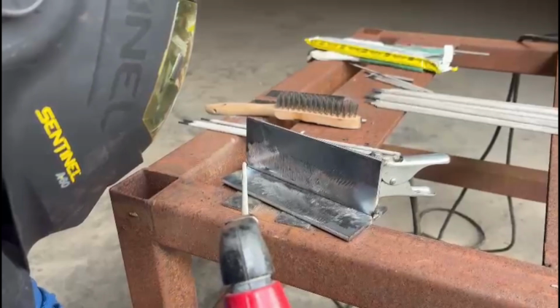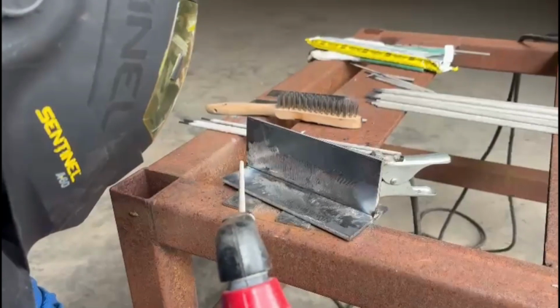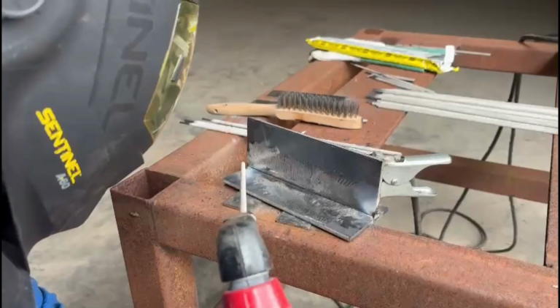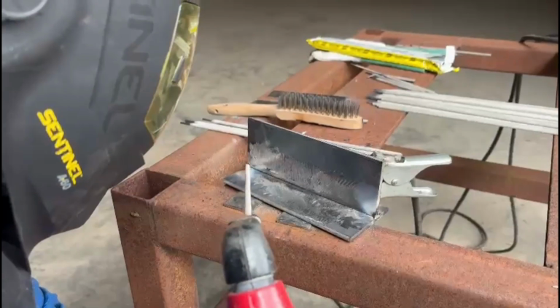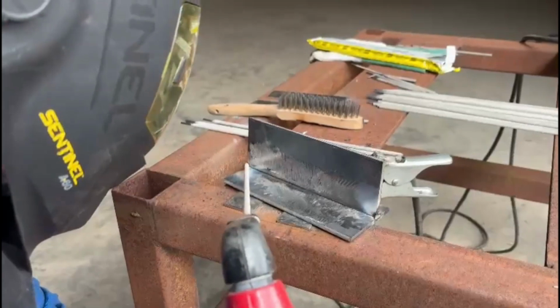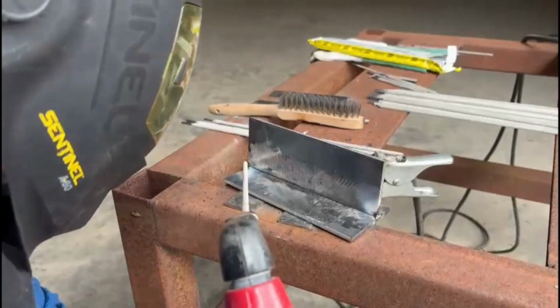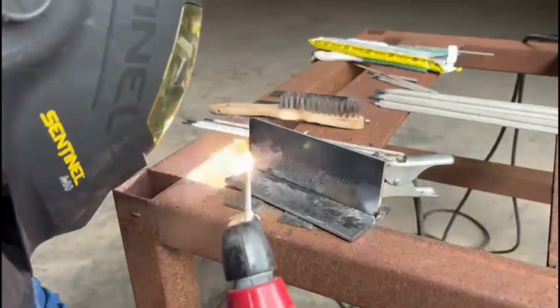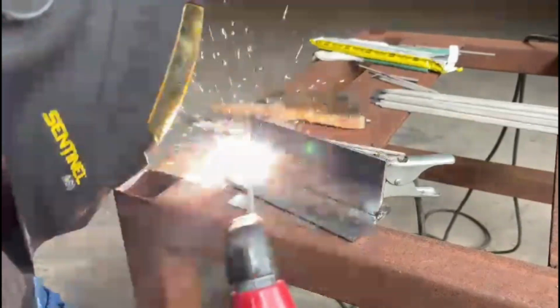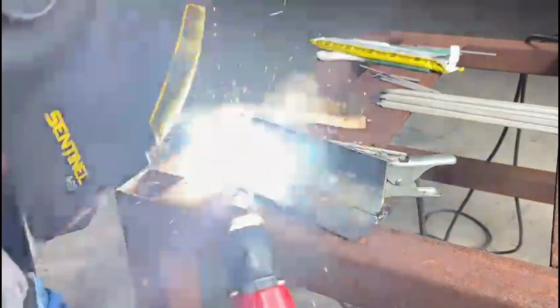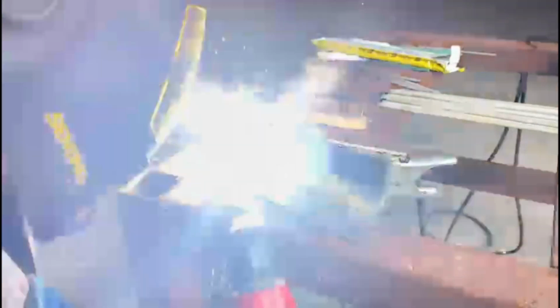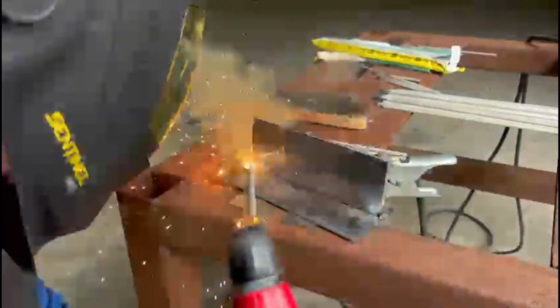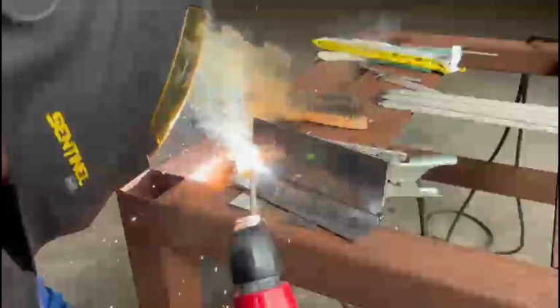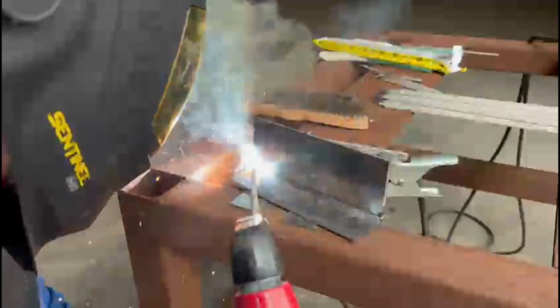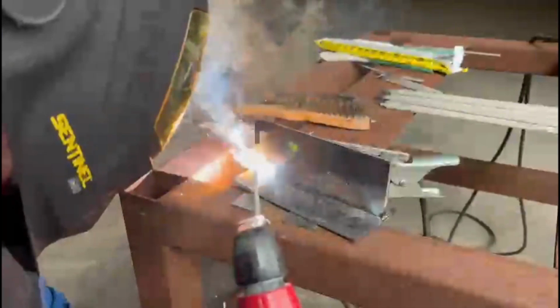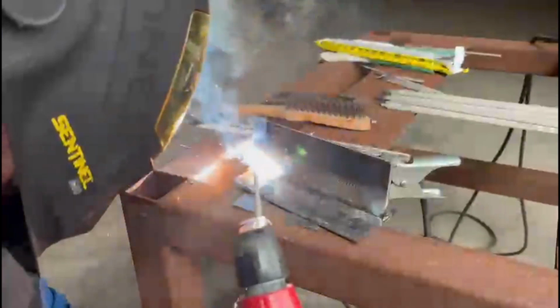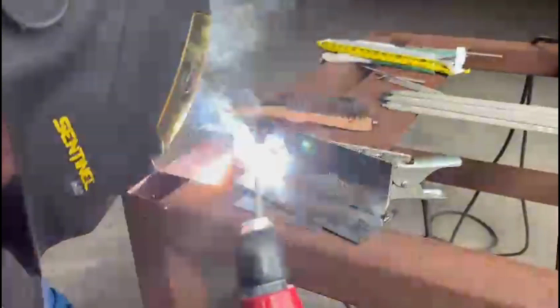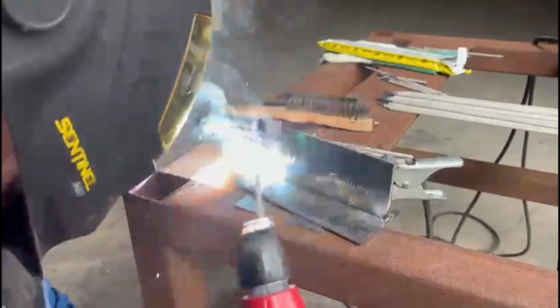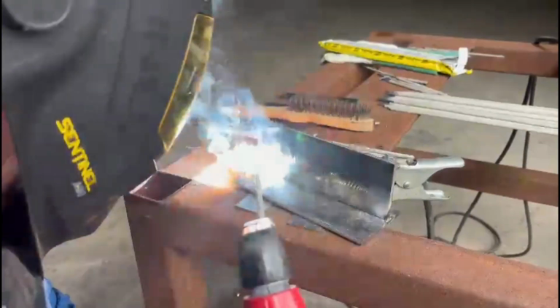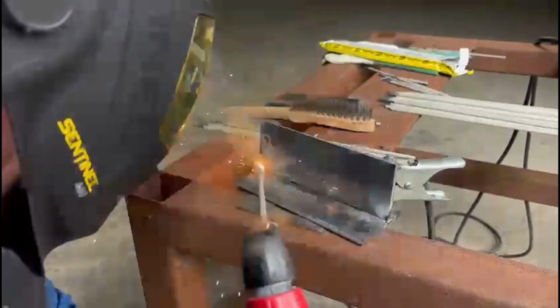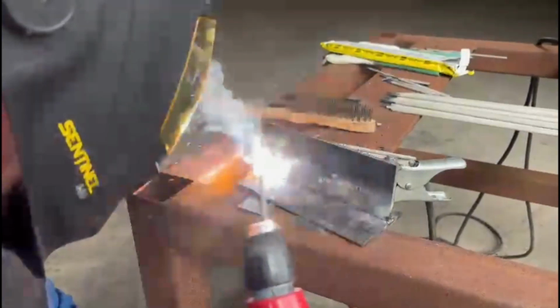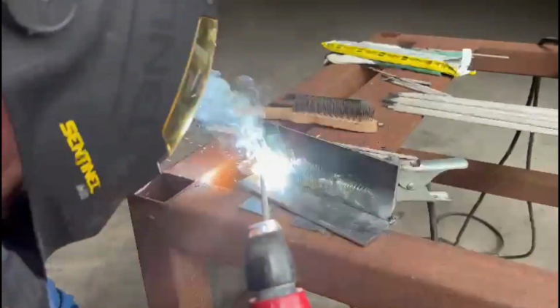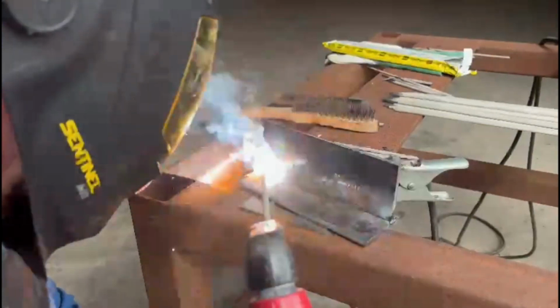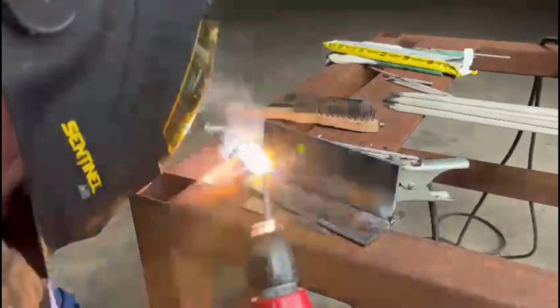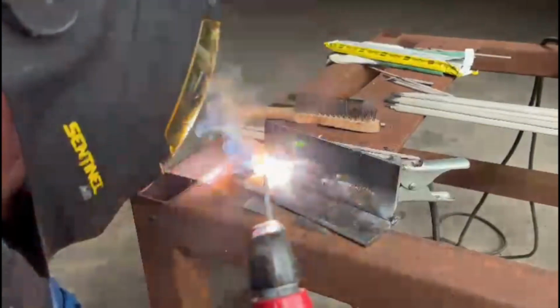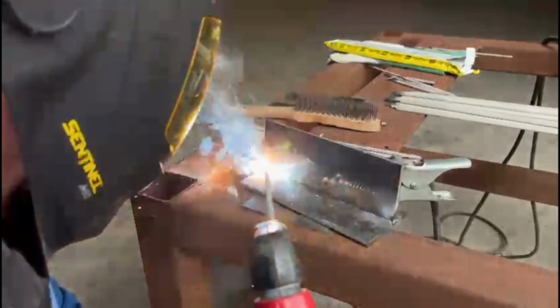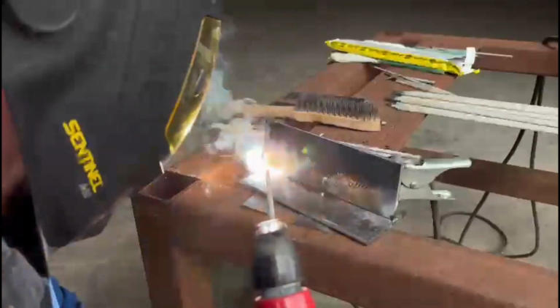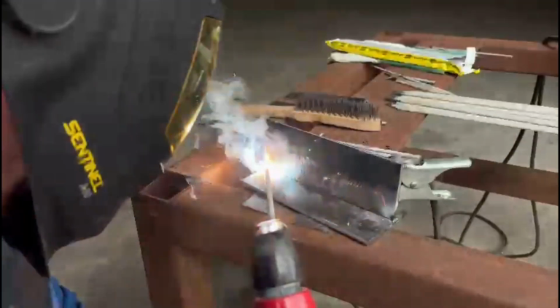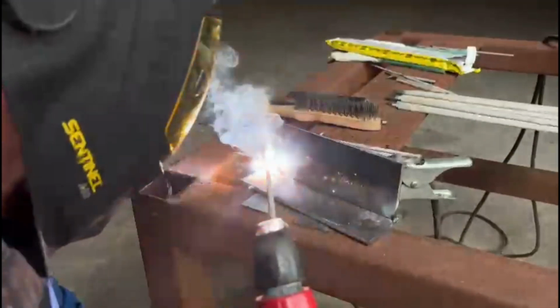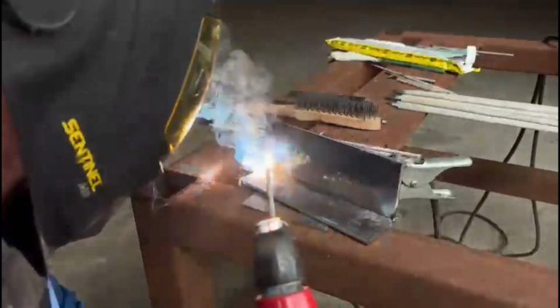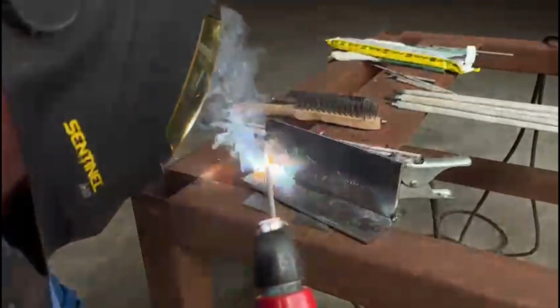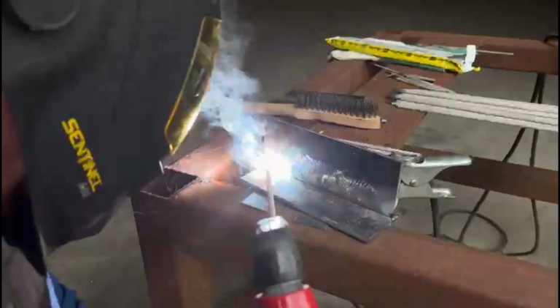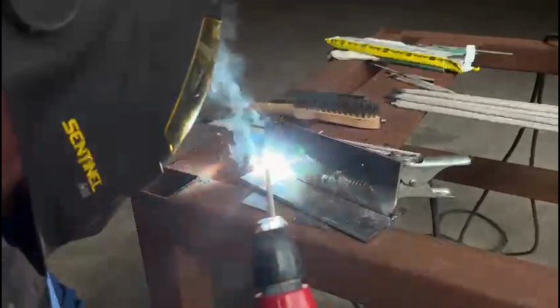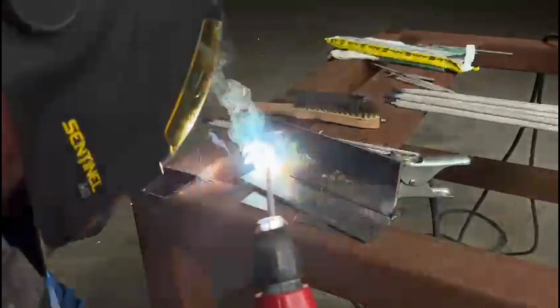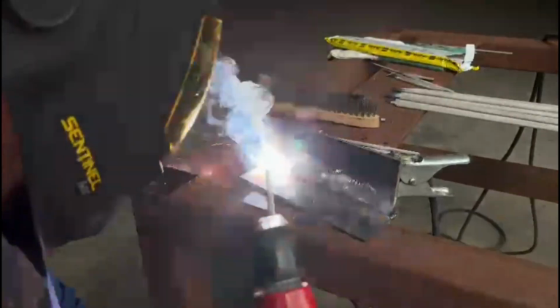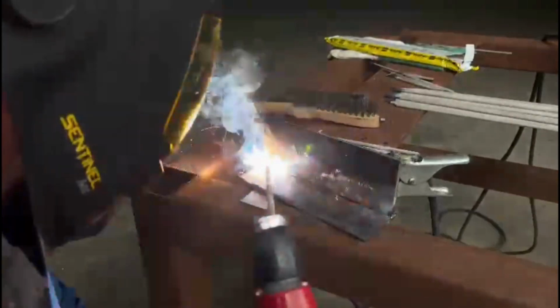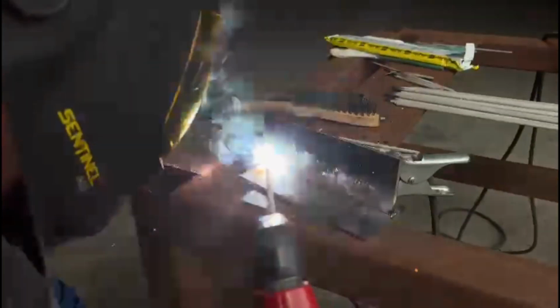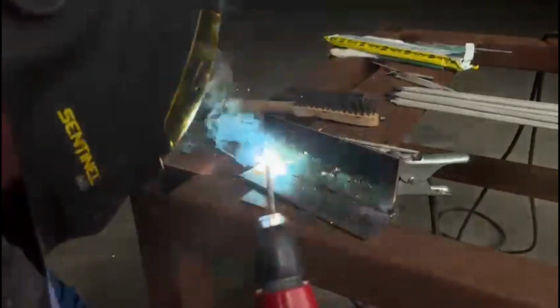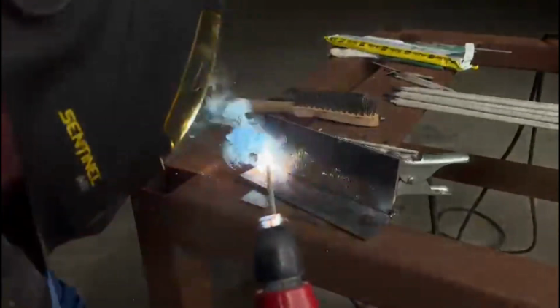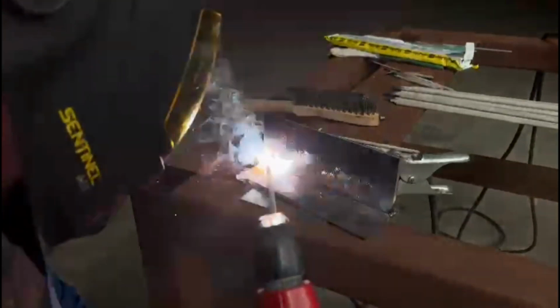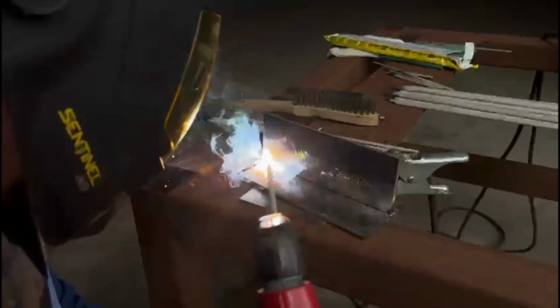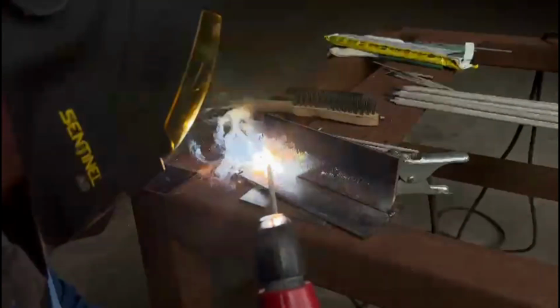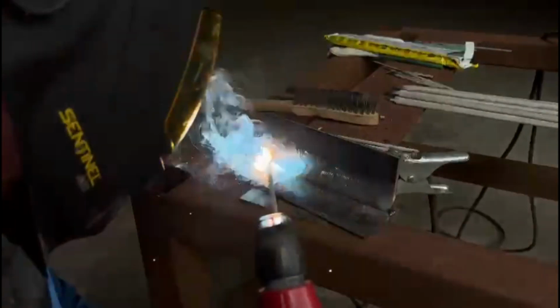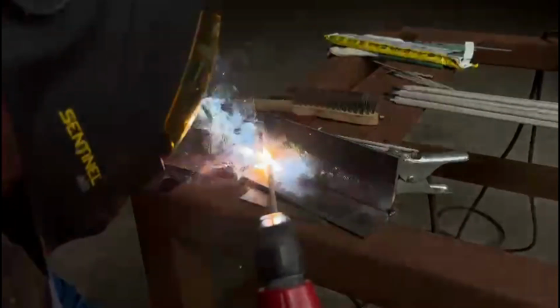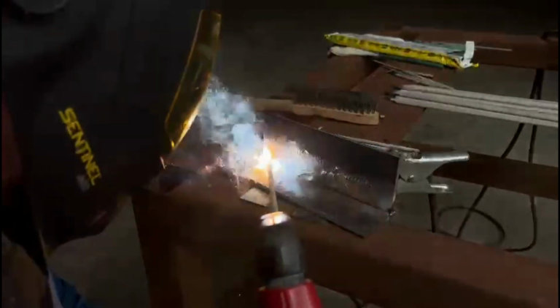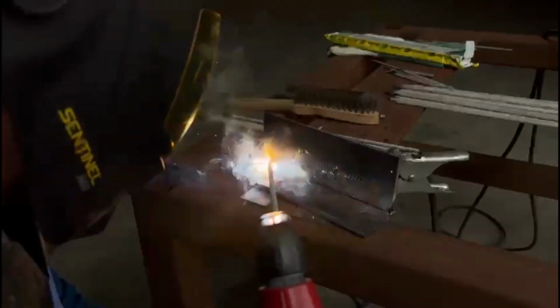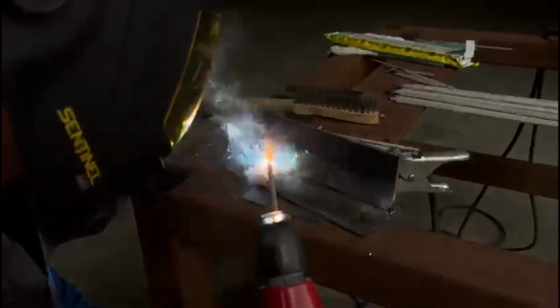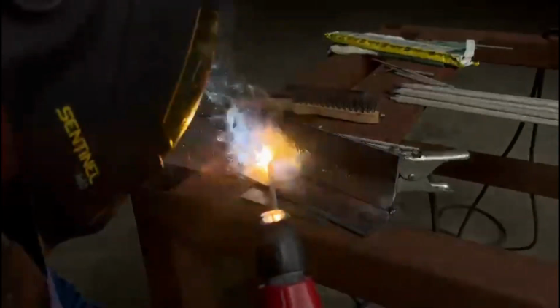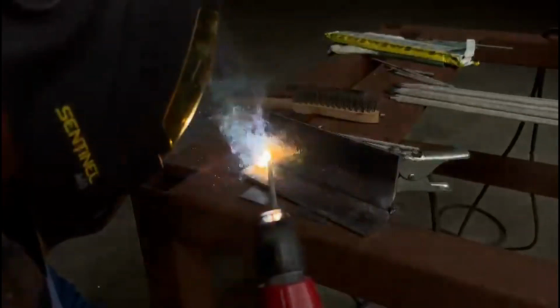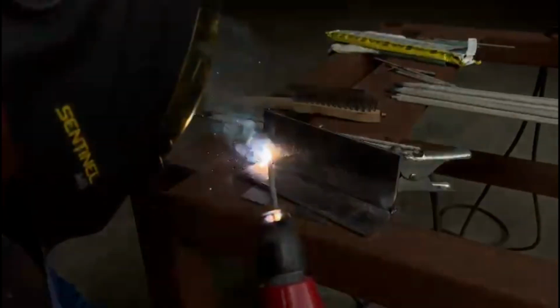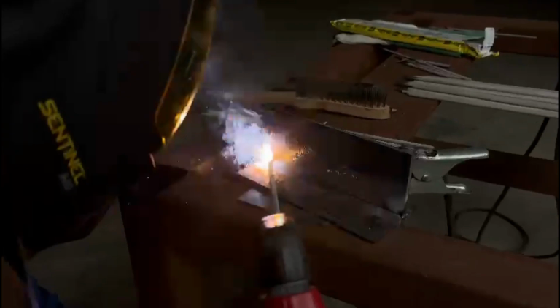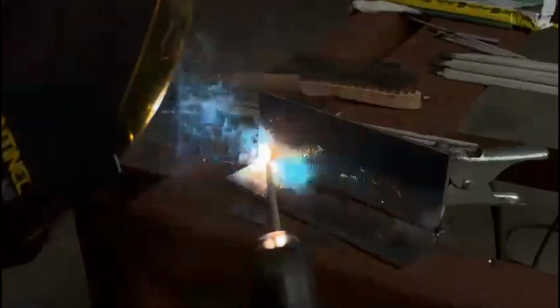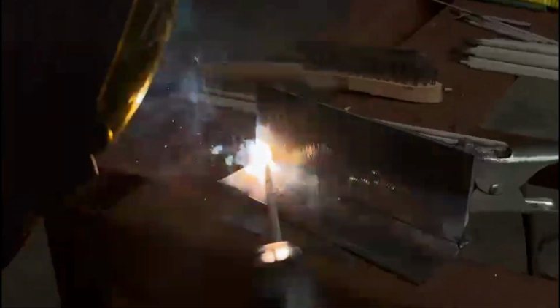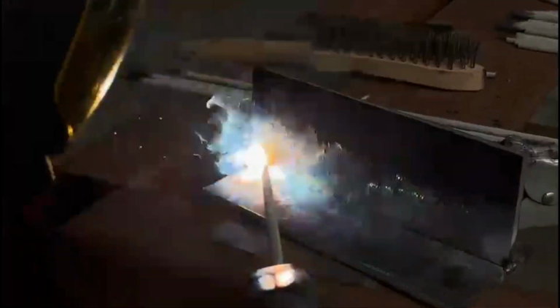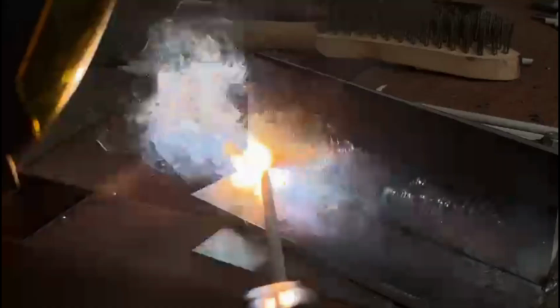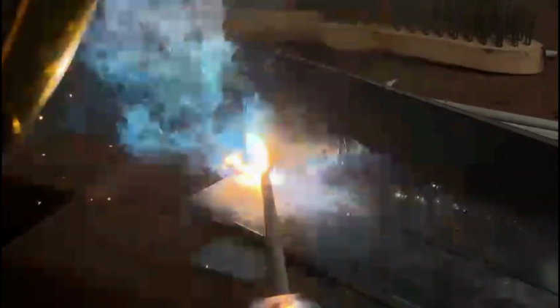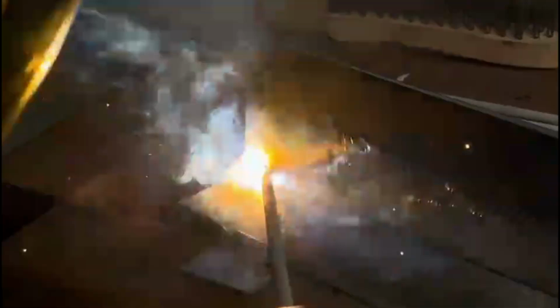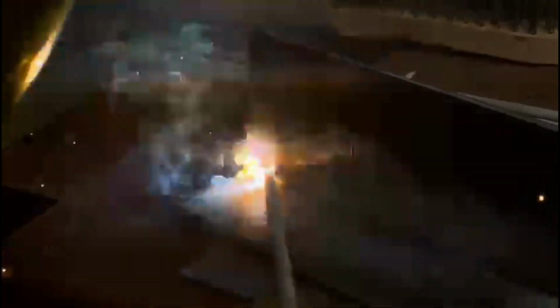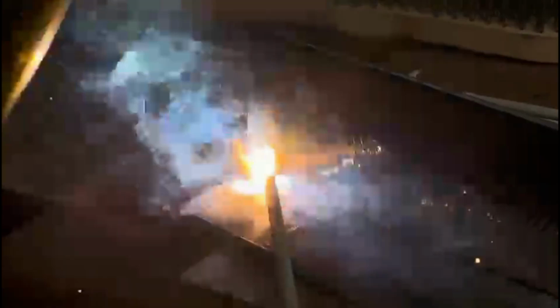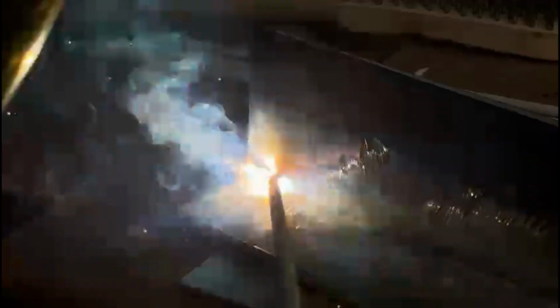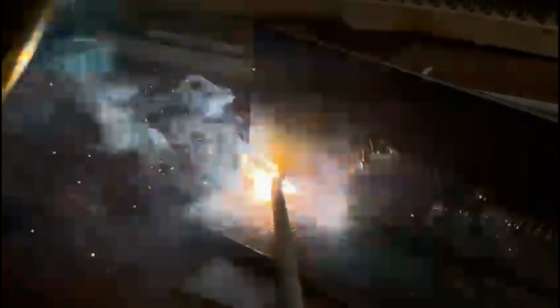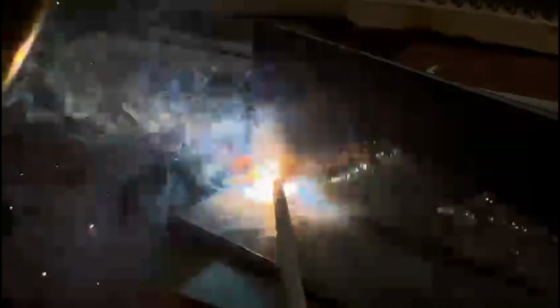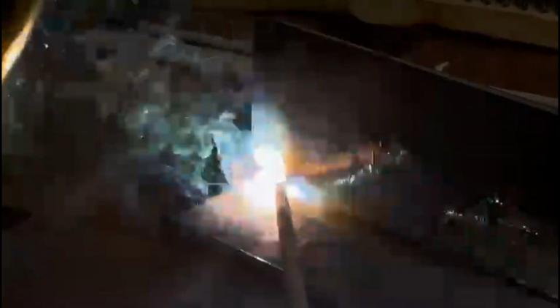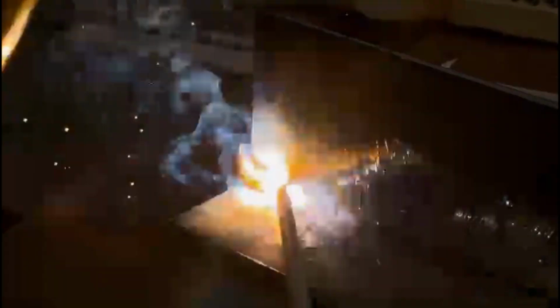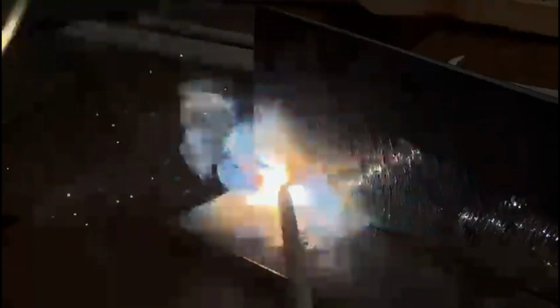We're going to show you how to master a multi-run T-fillet with a stick welder in no time at all with this video, even if you're a complete beginner.